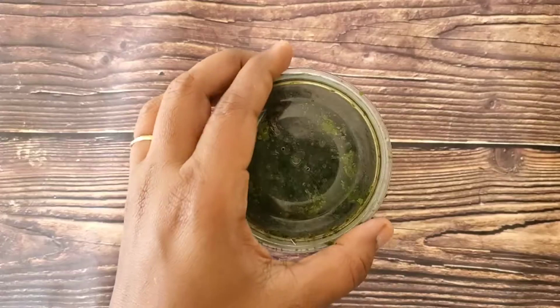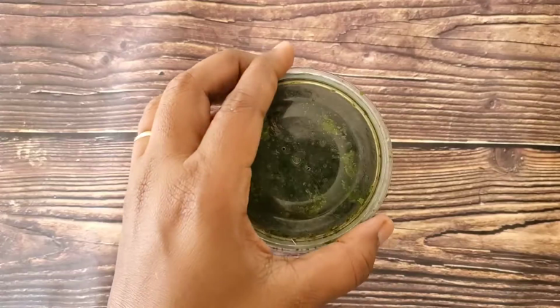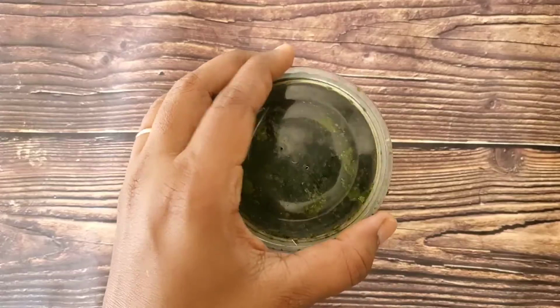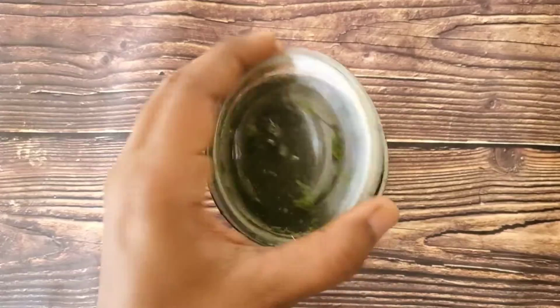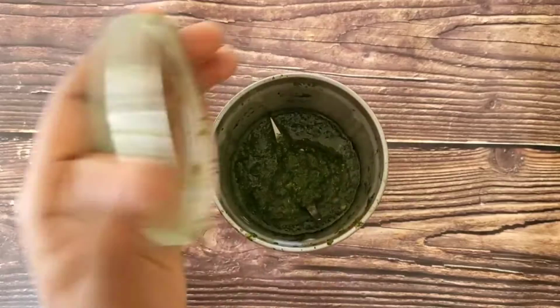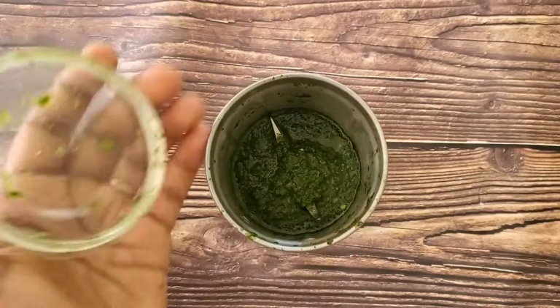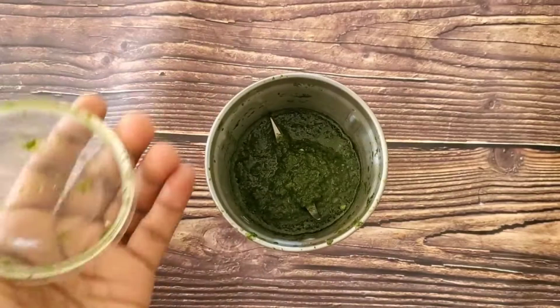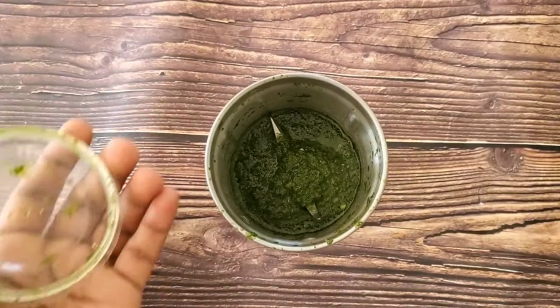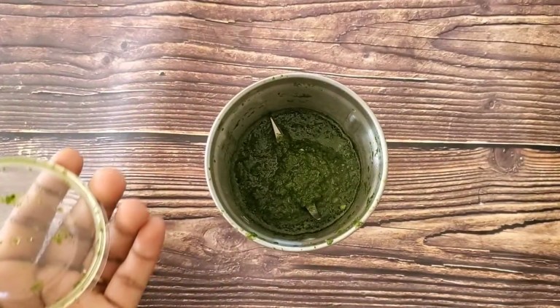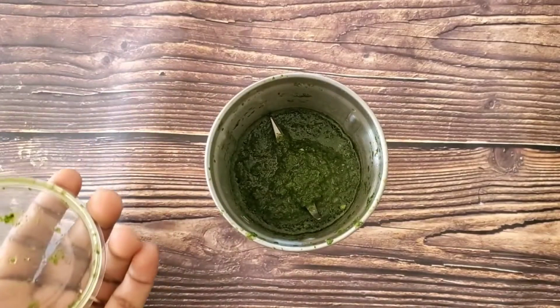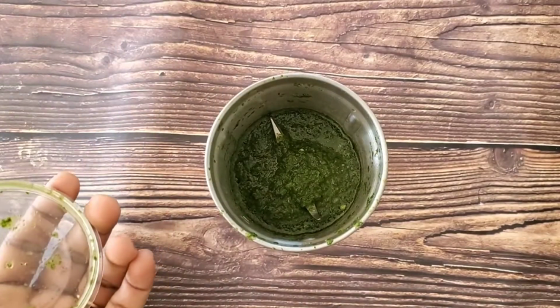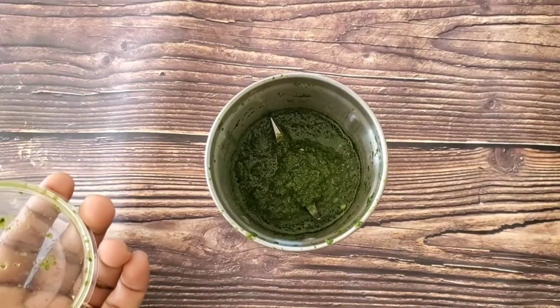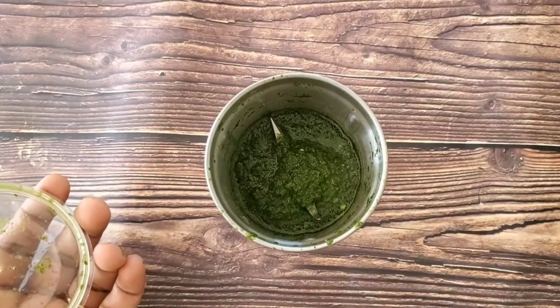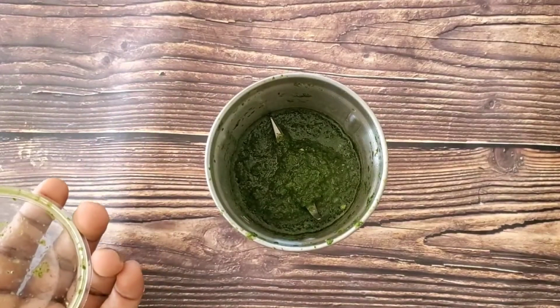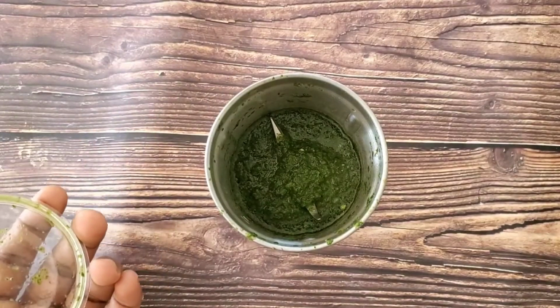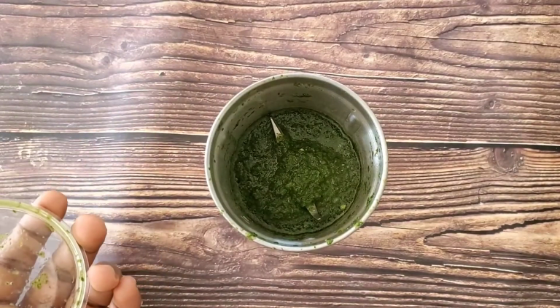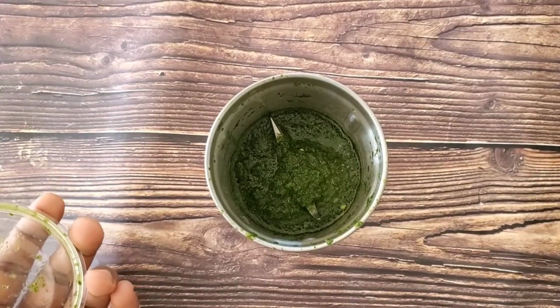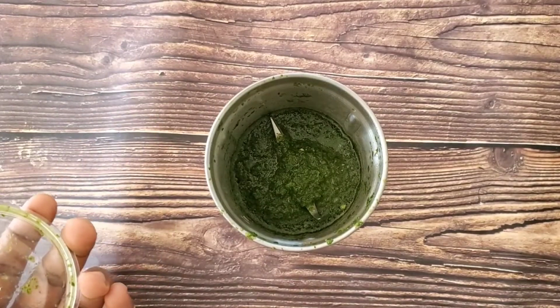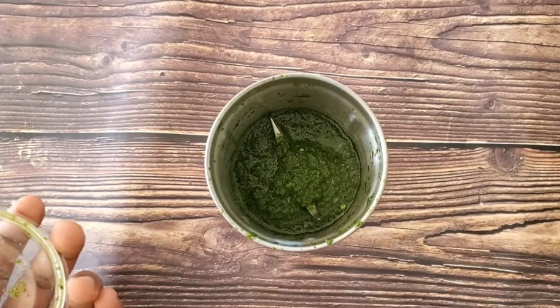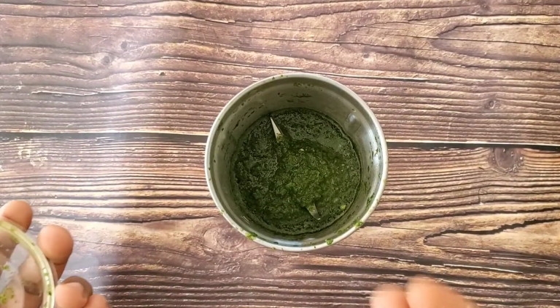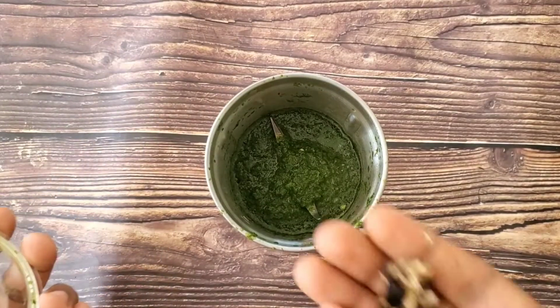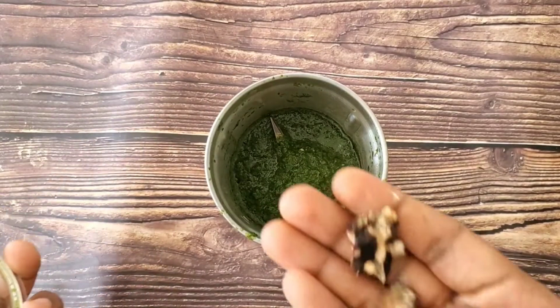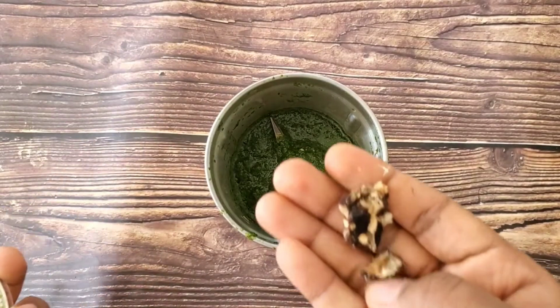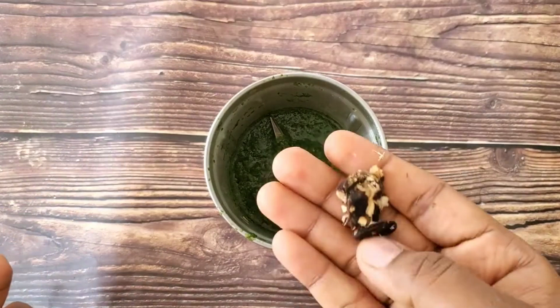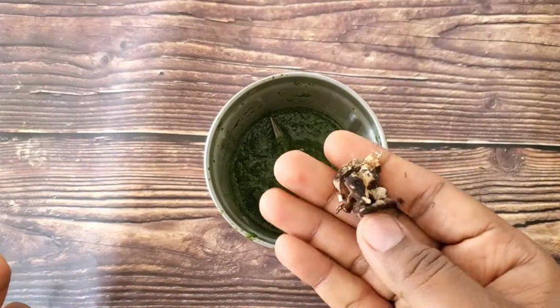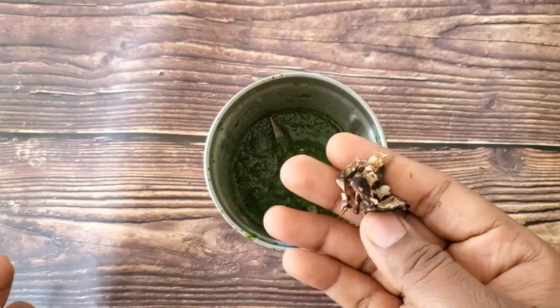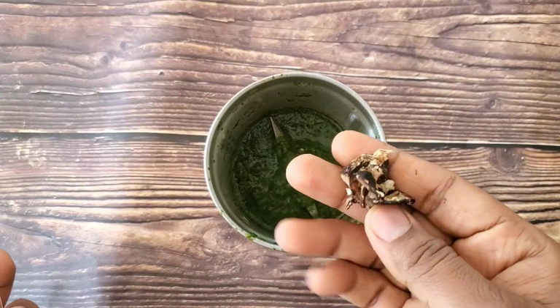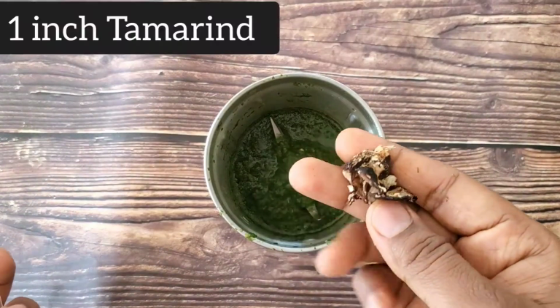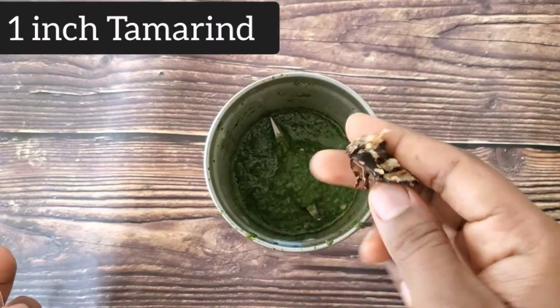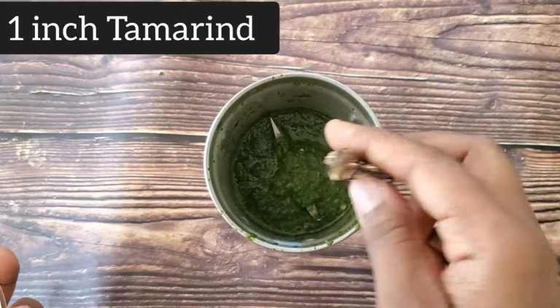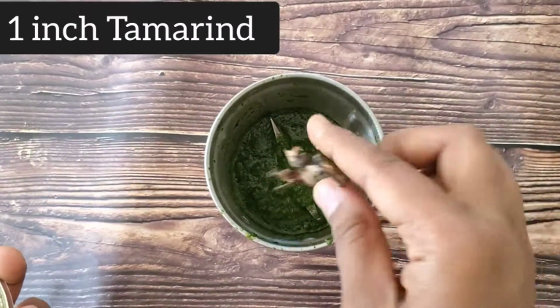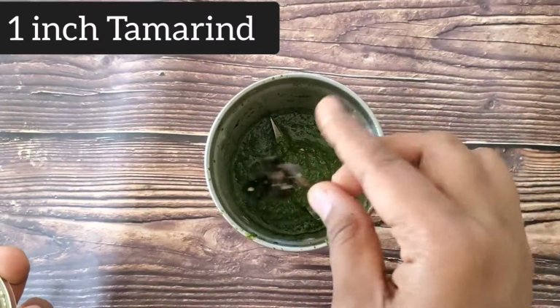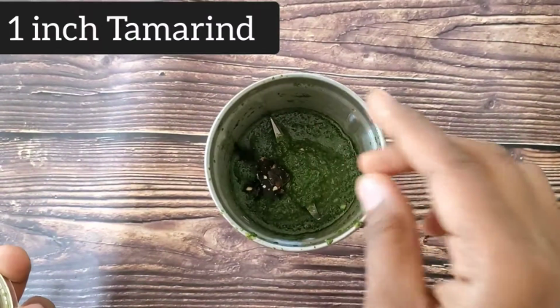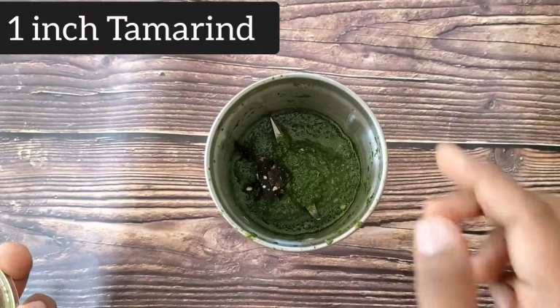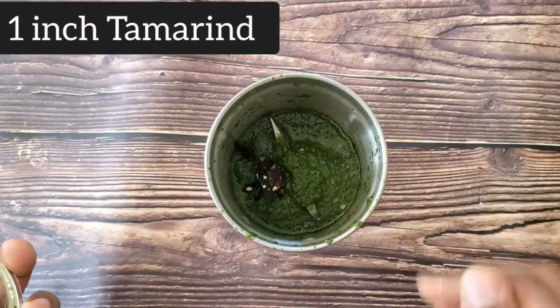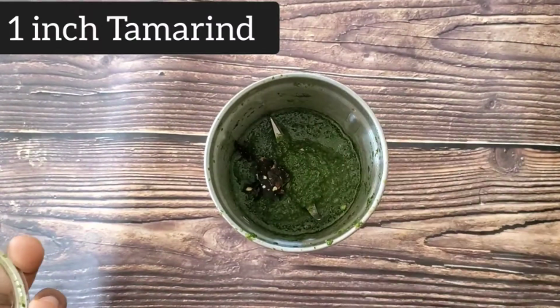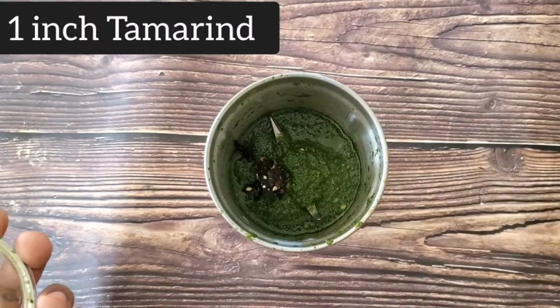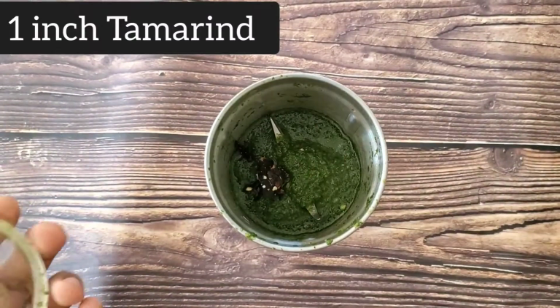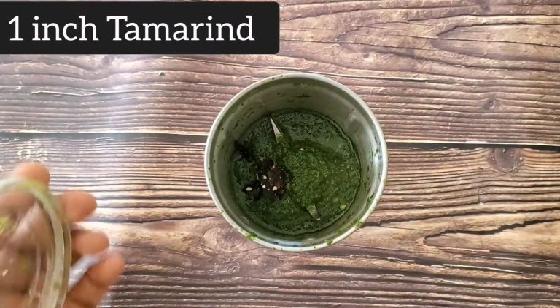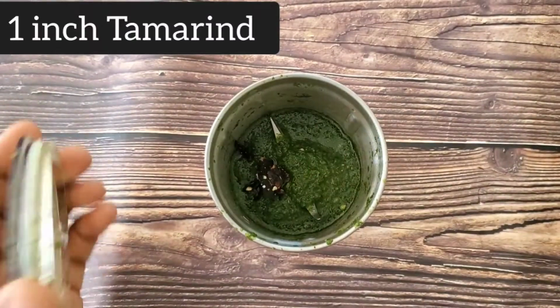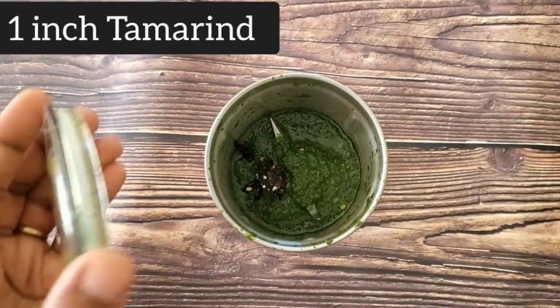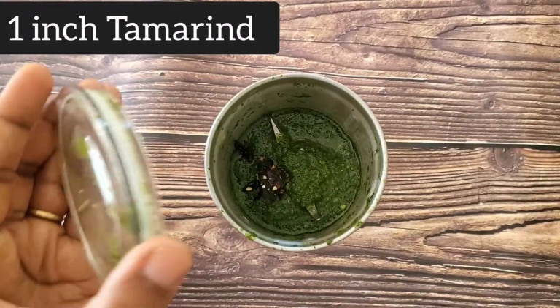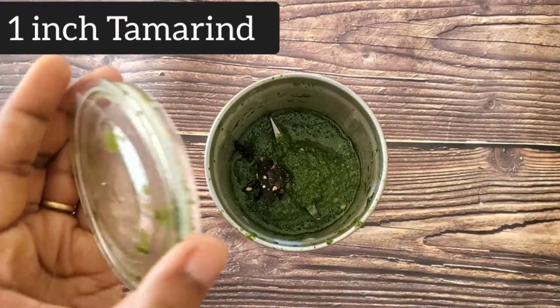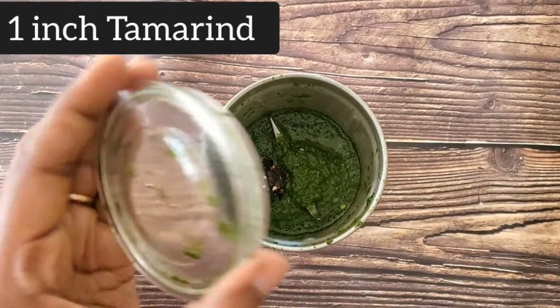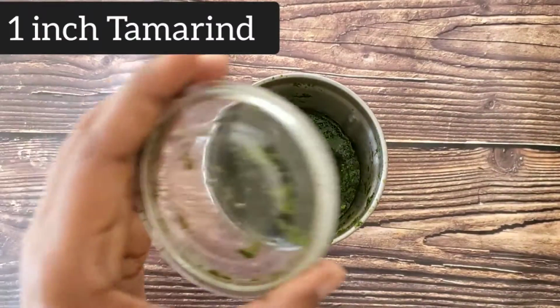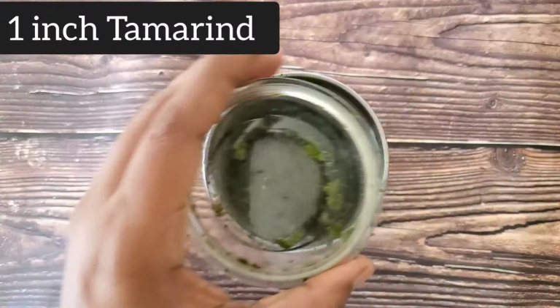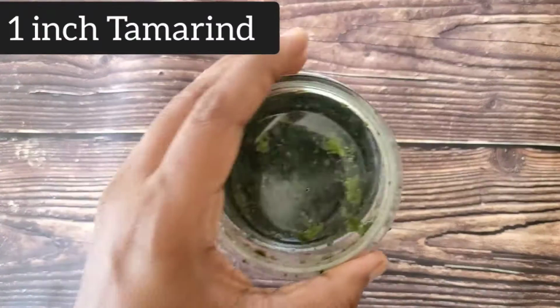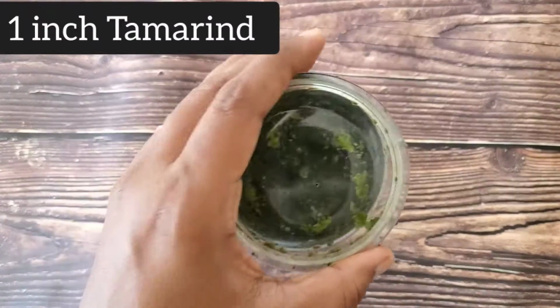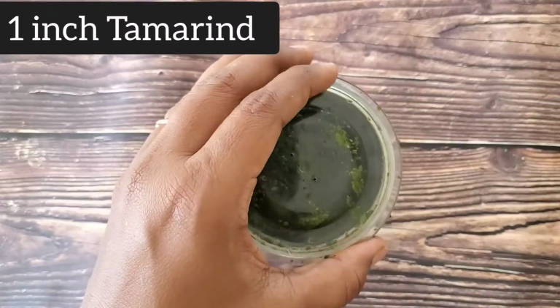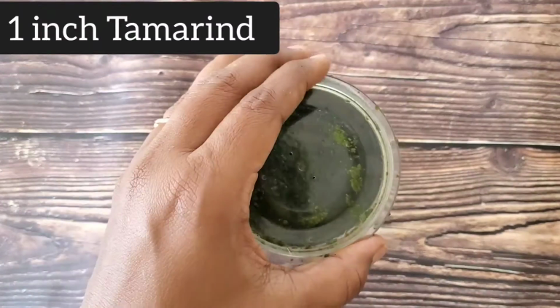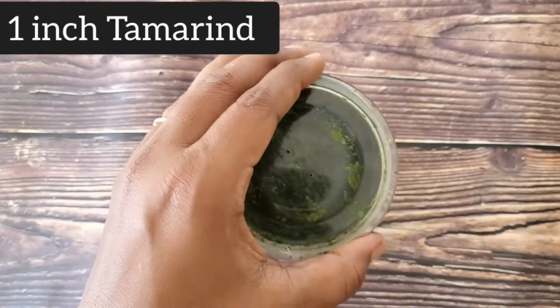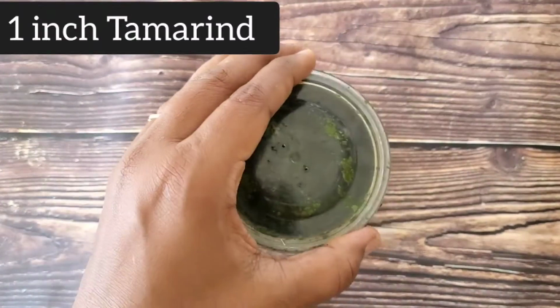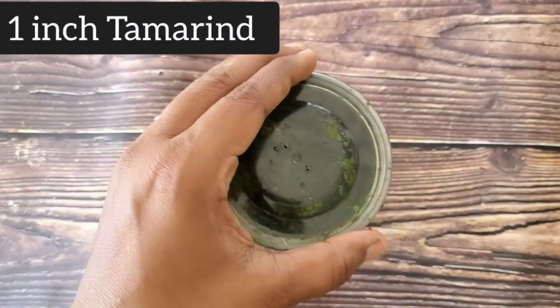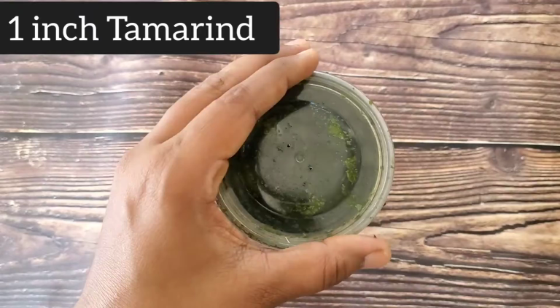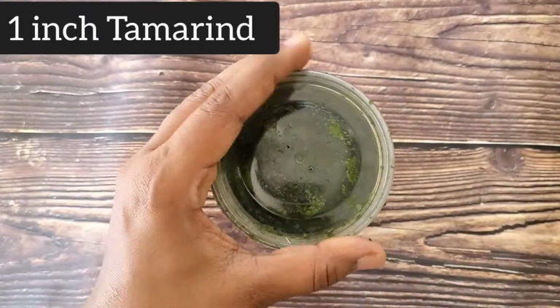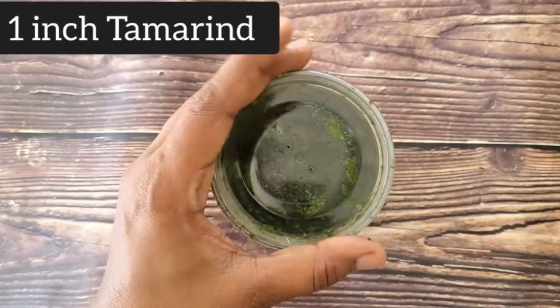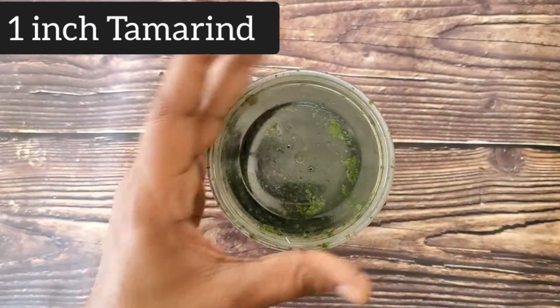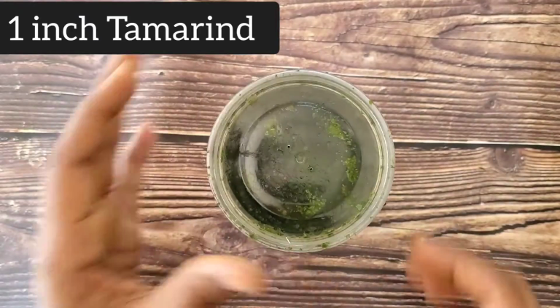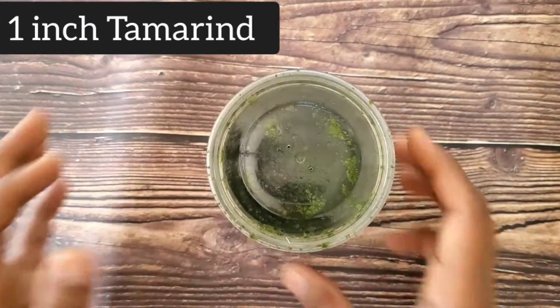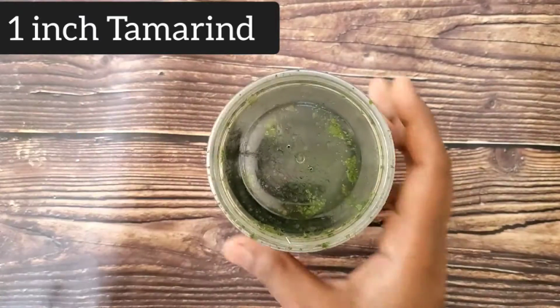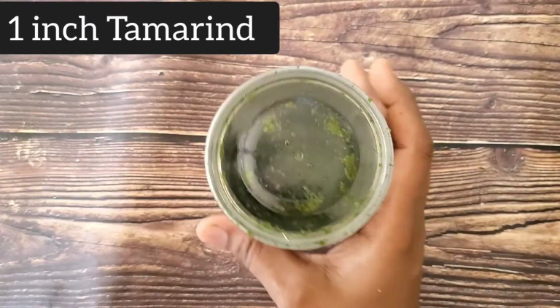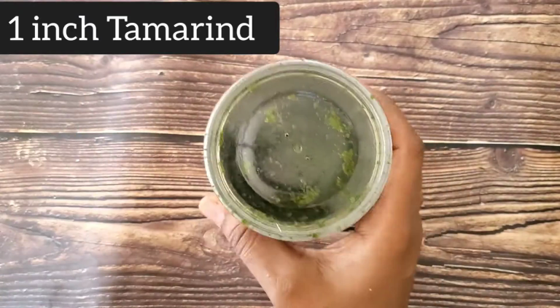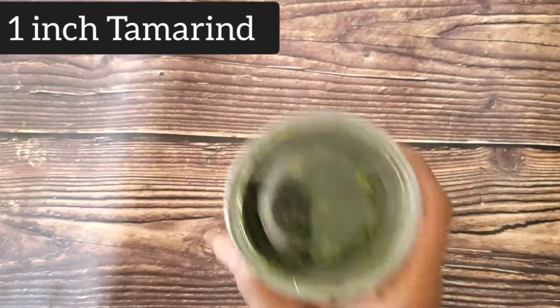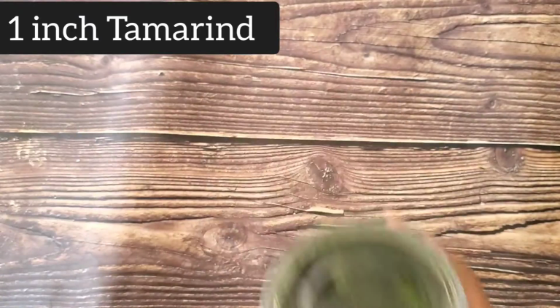Once it's a paste, add a small piece of tamarind. This is optional, but it definitely enhances the flavor. Blend it one more time and keep it aside.